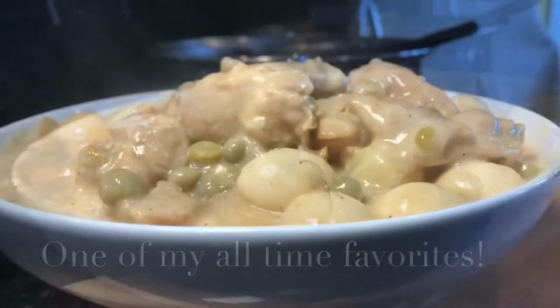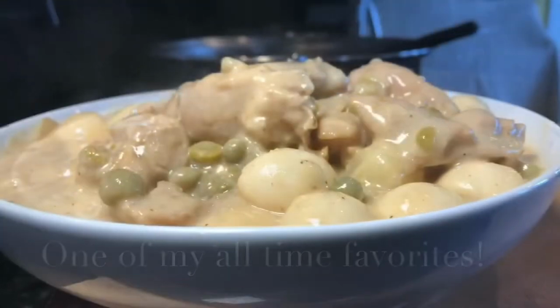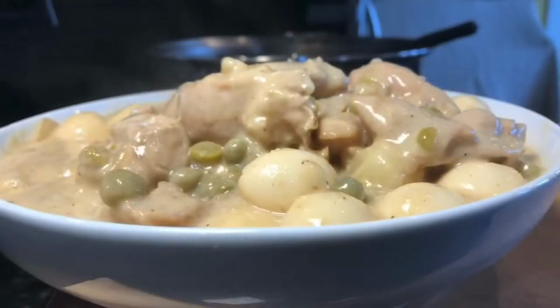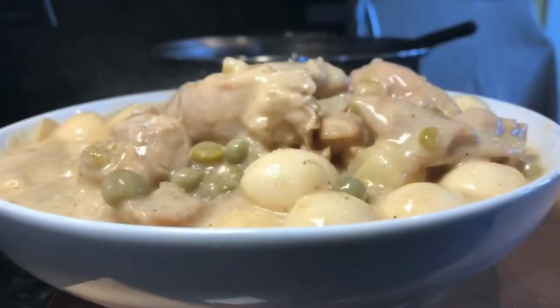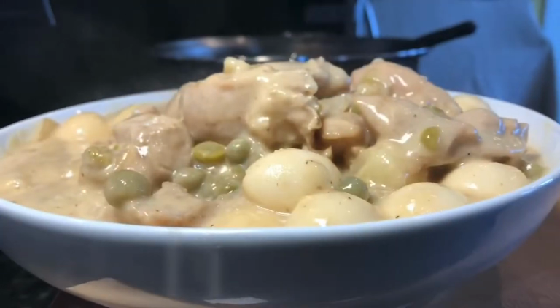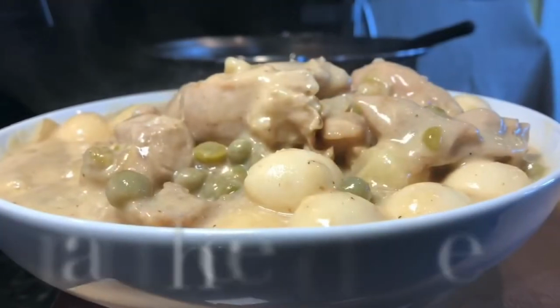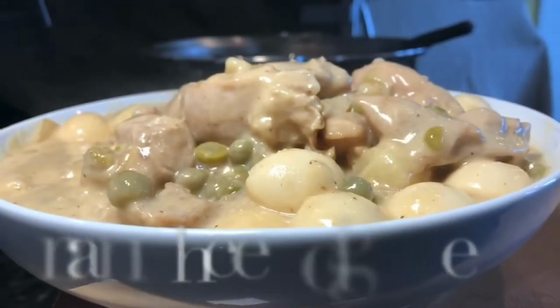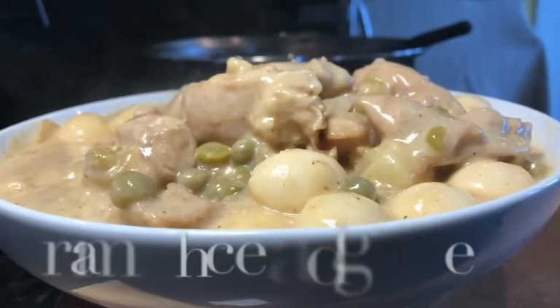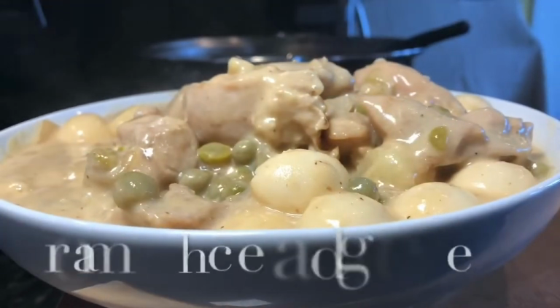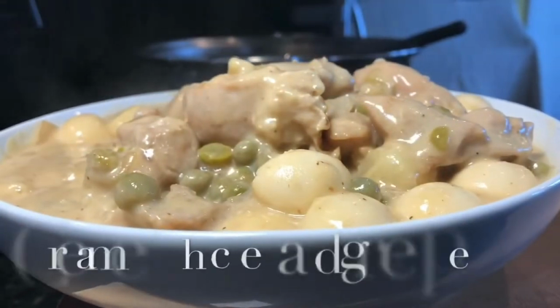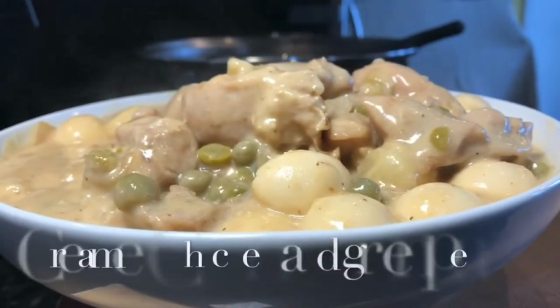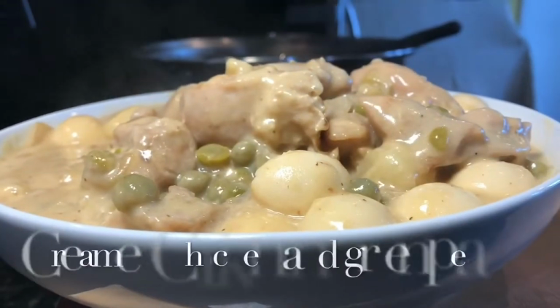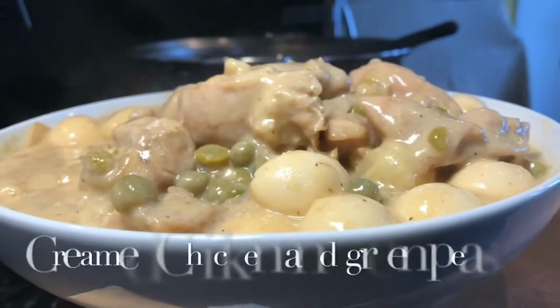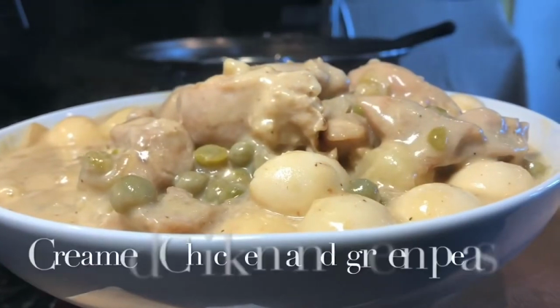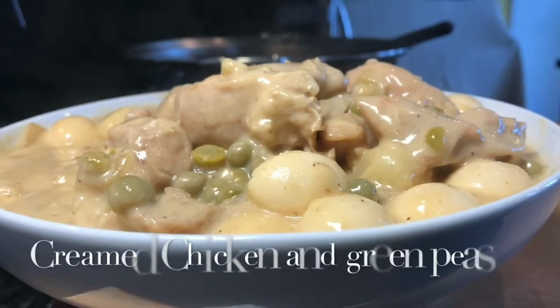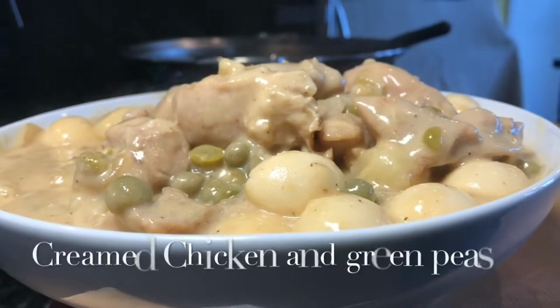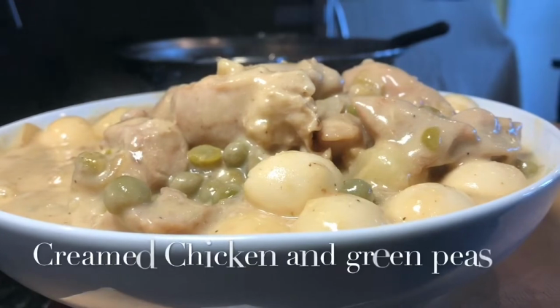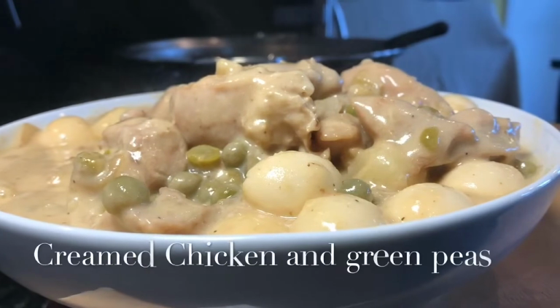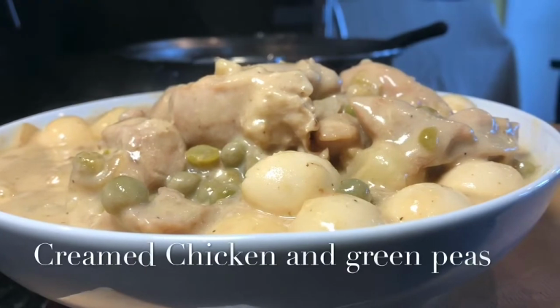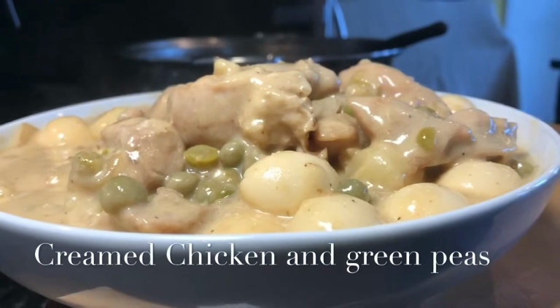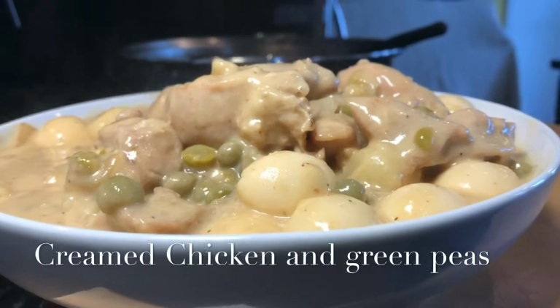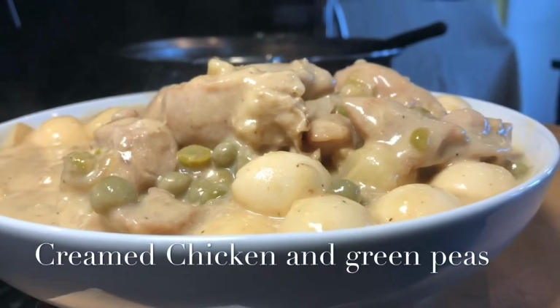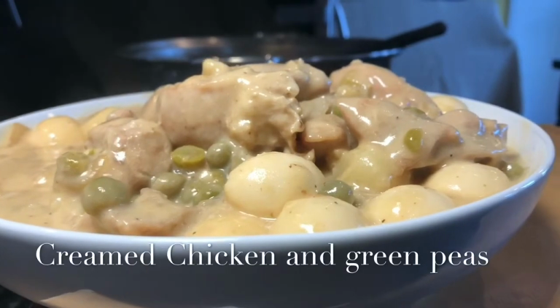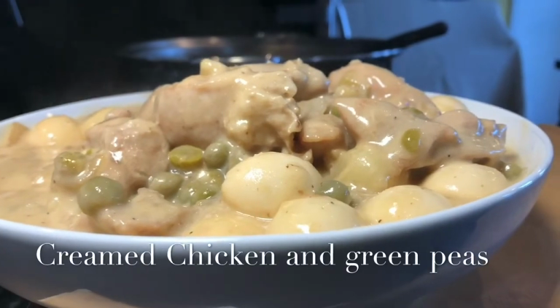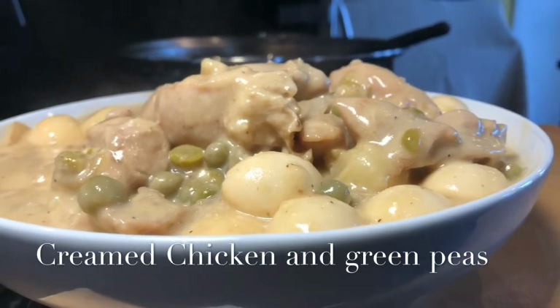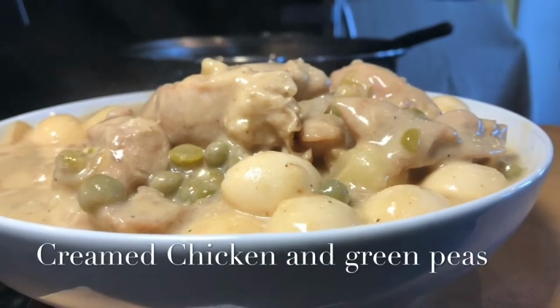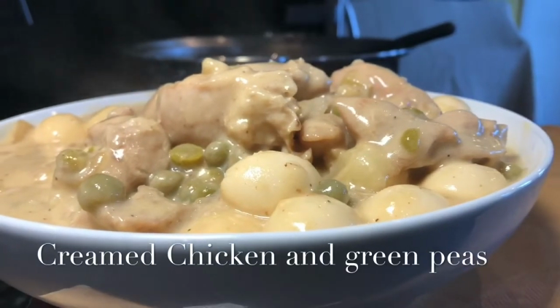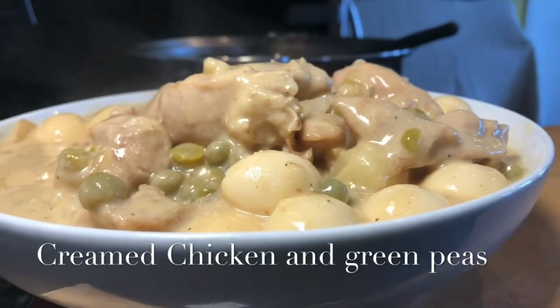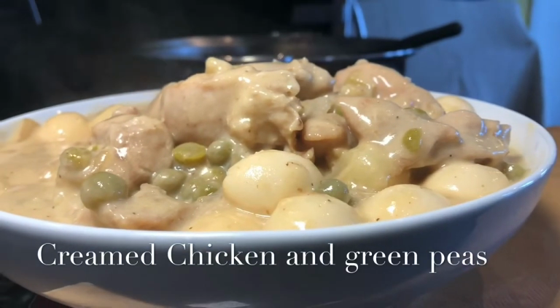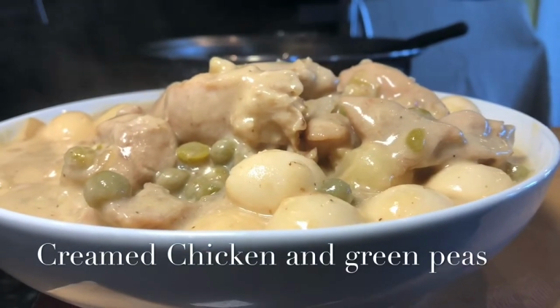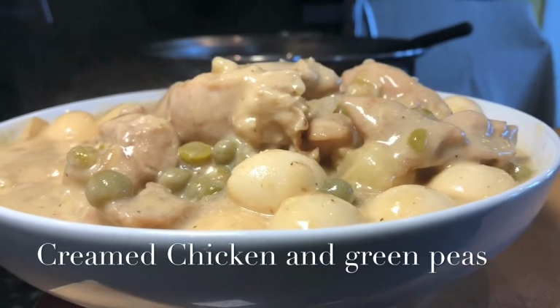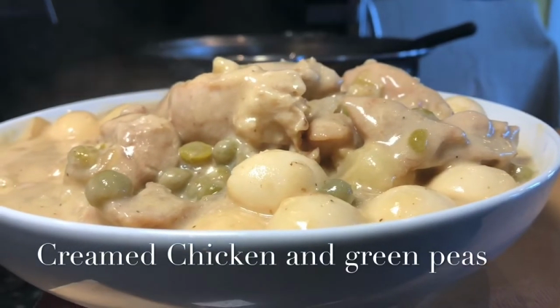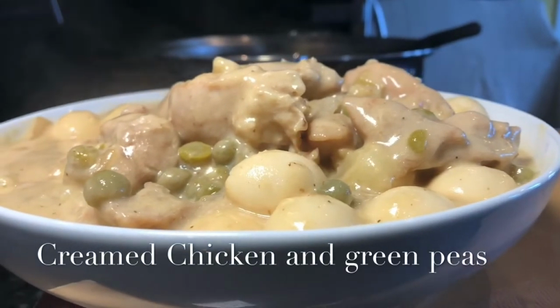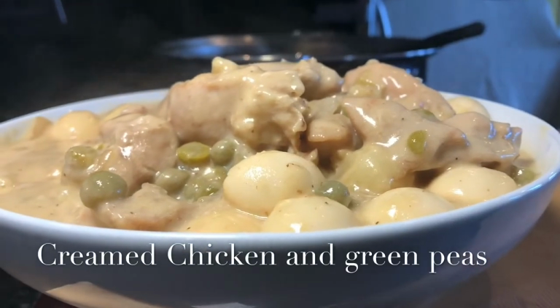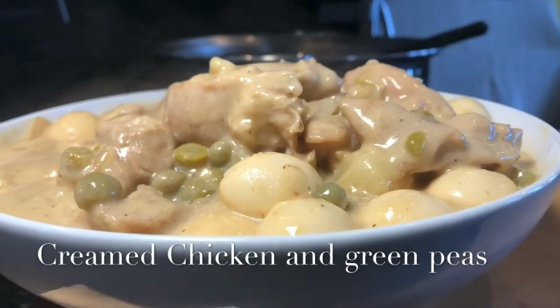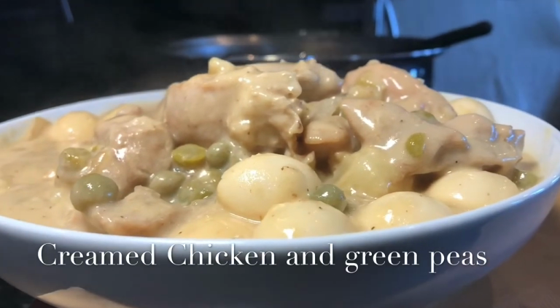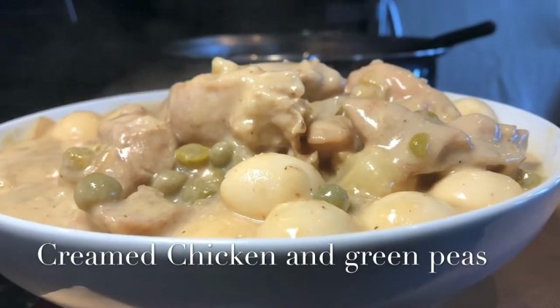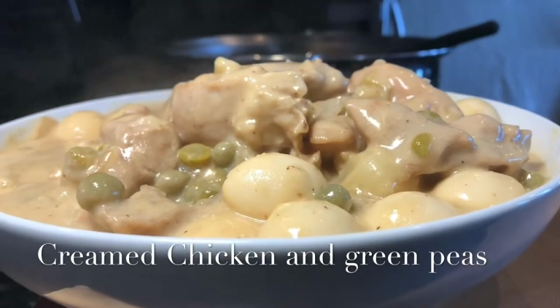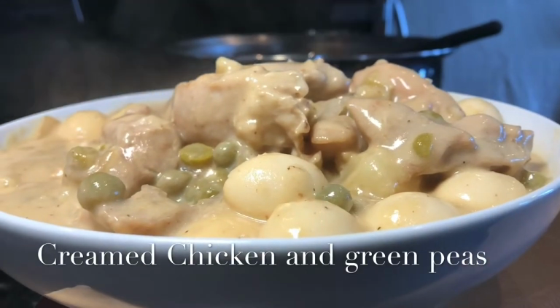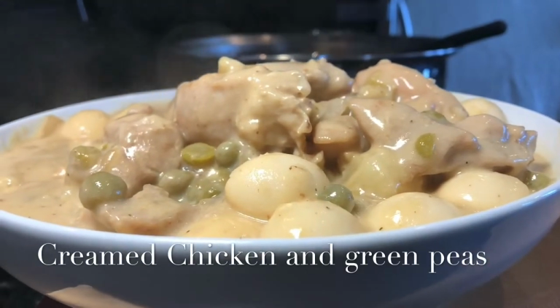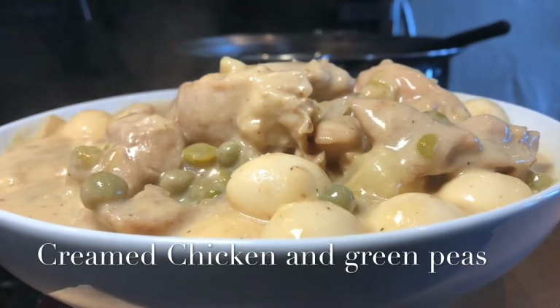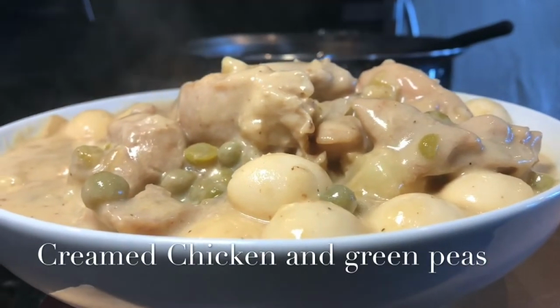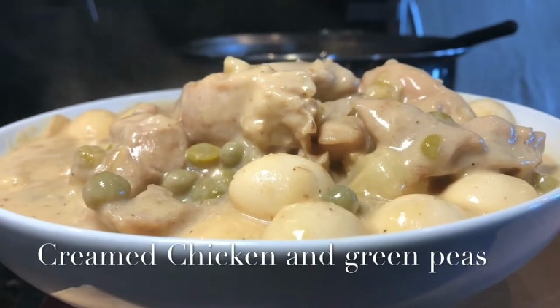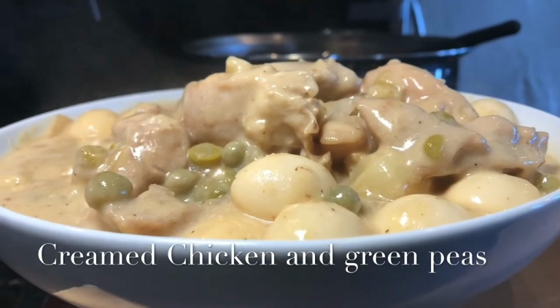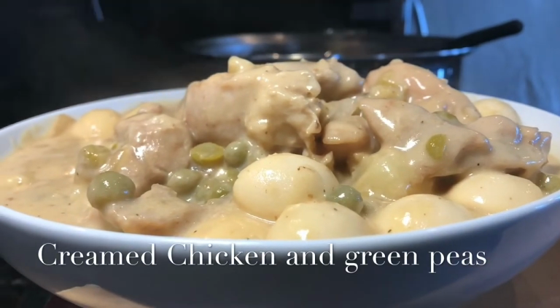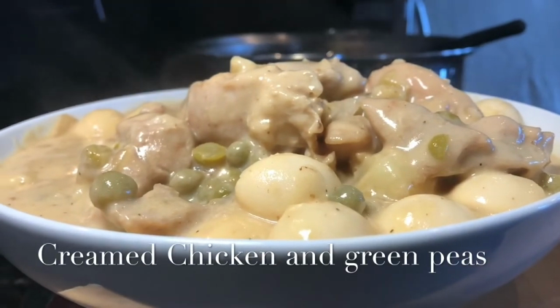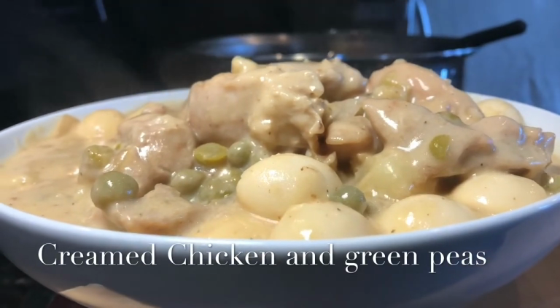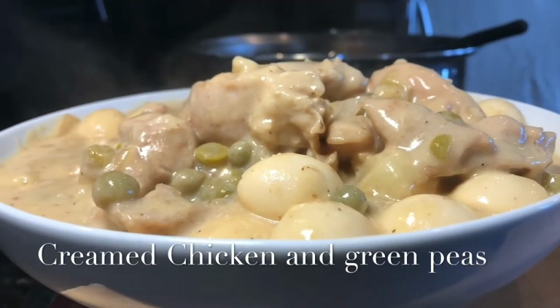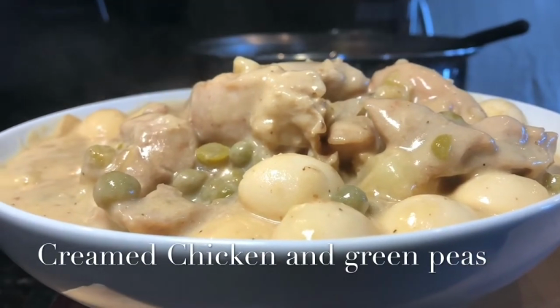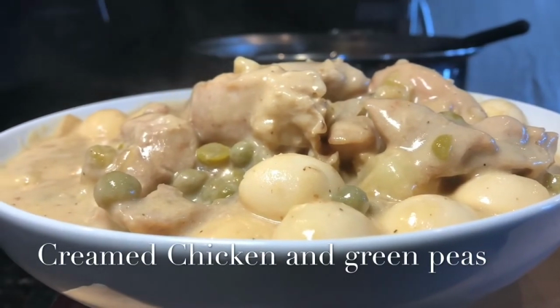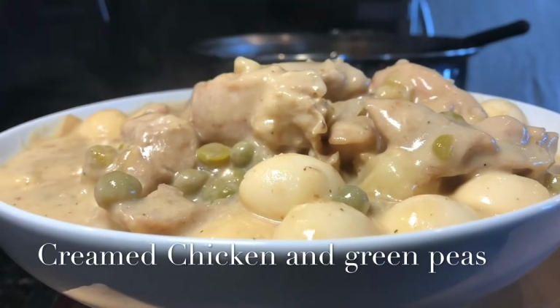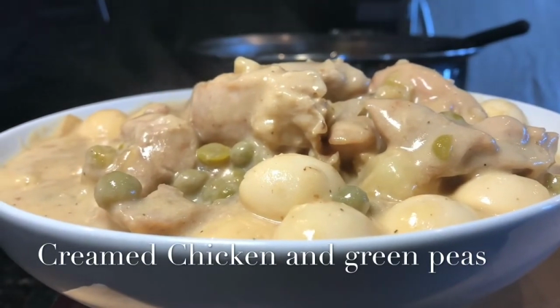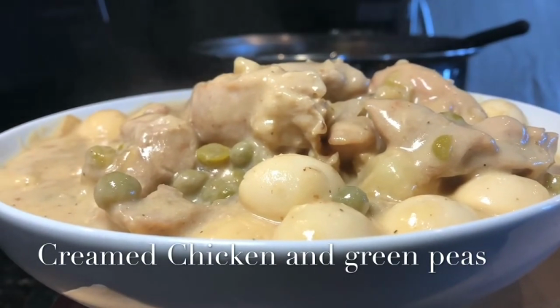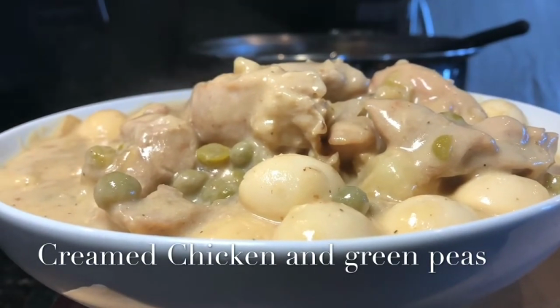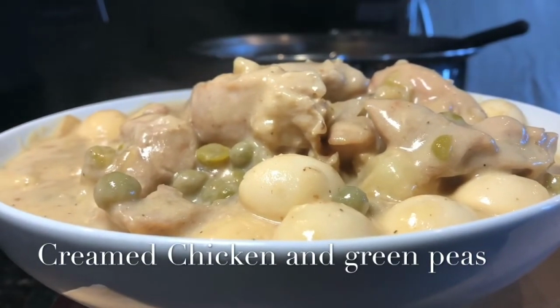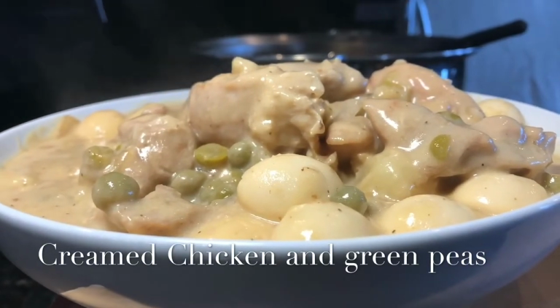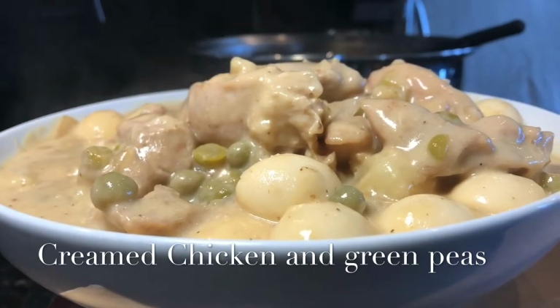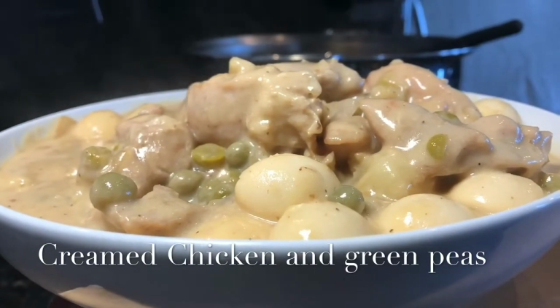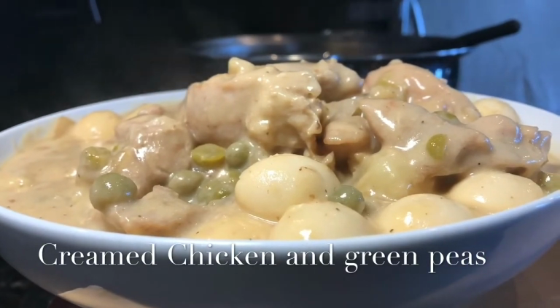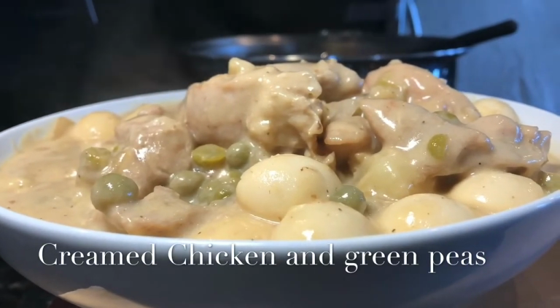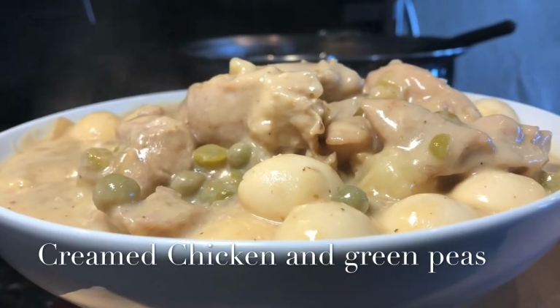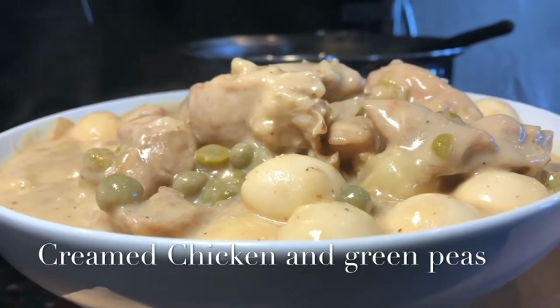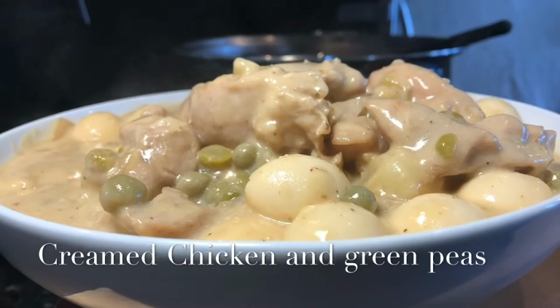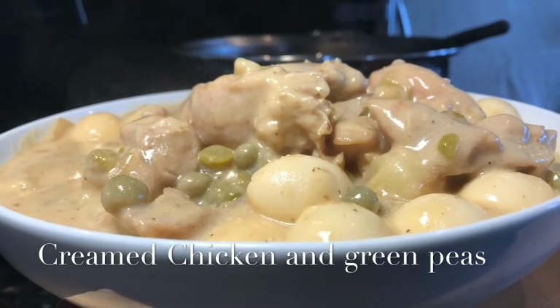Chicken and Green Peas — Manok sa Guisantes. Enjoy!